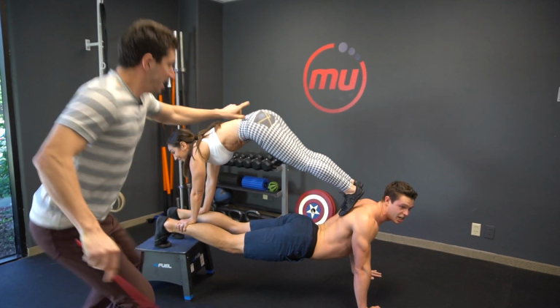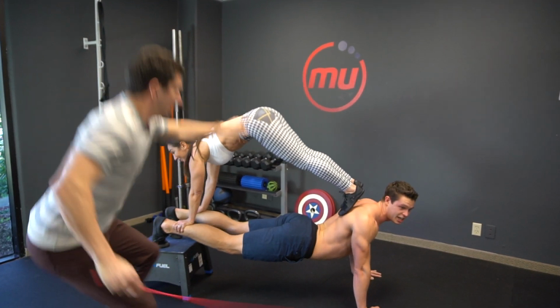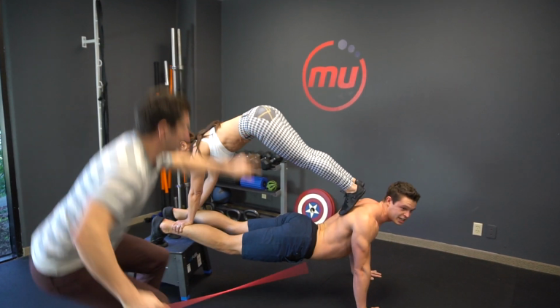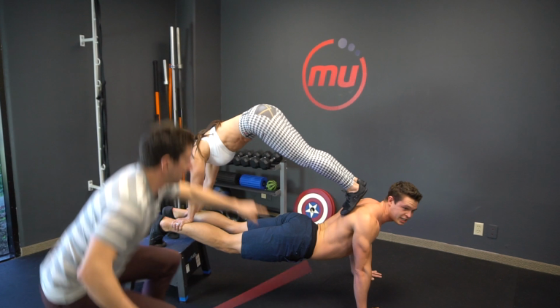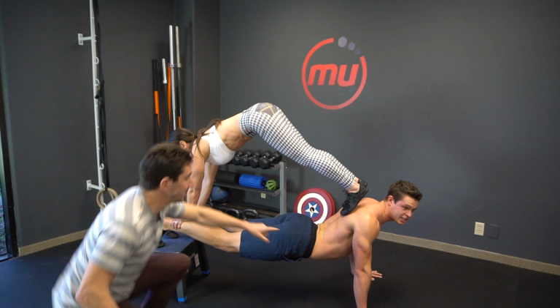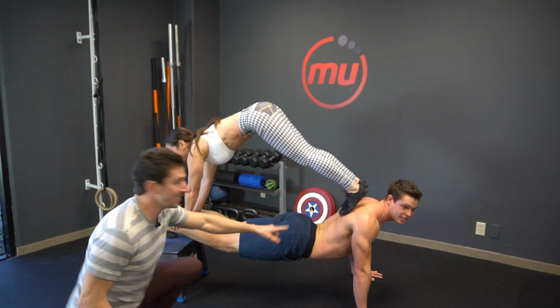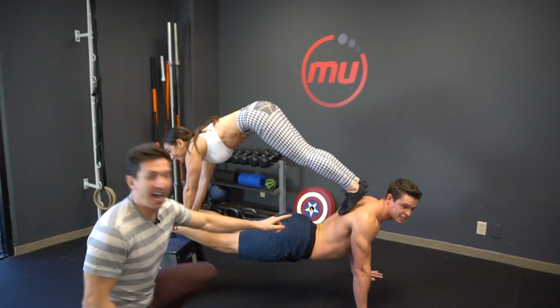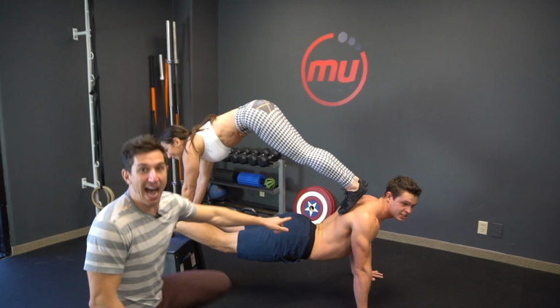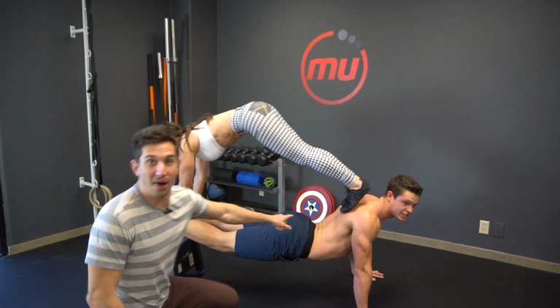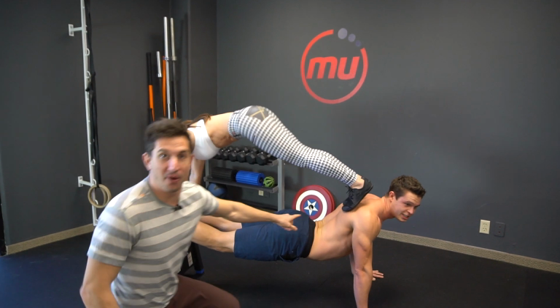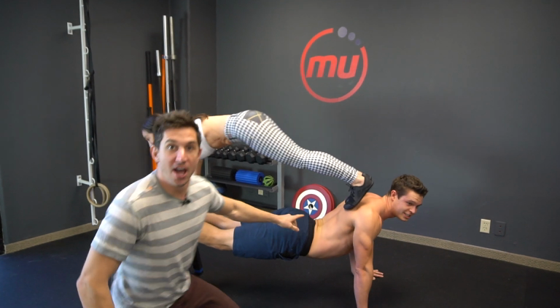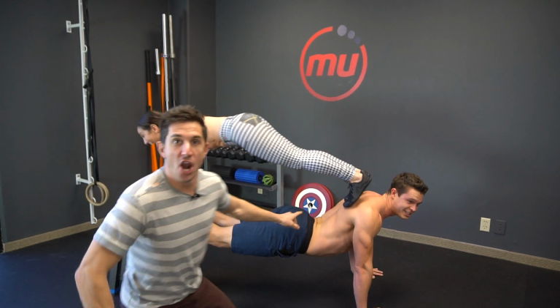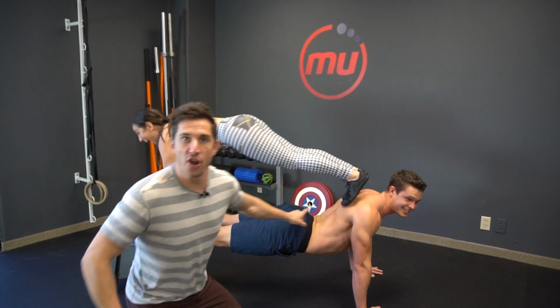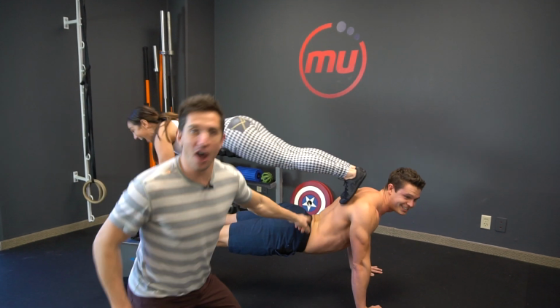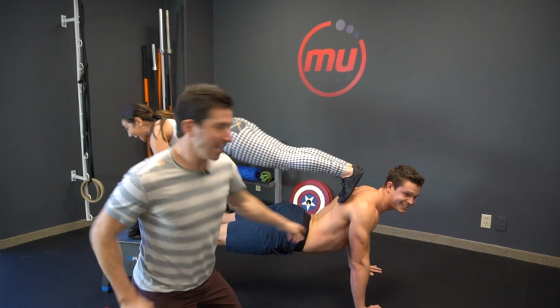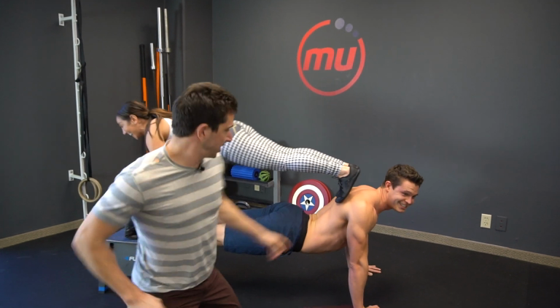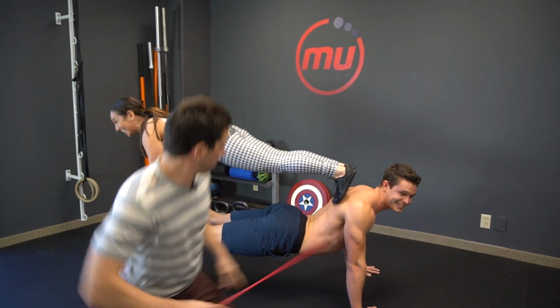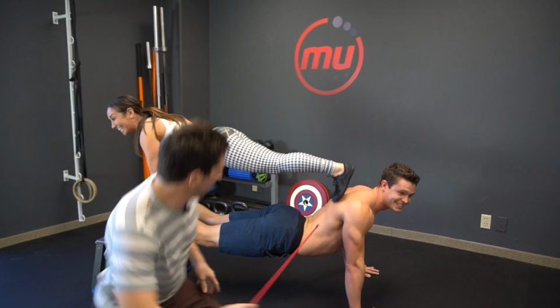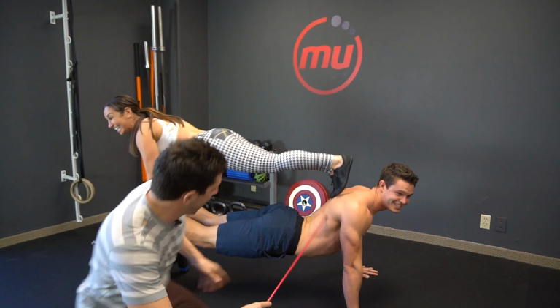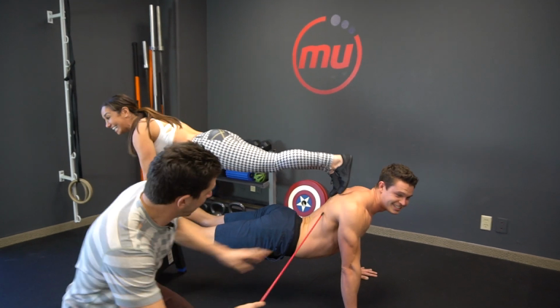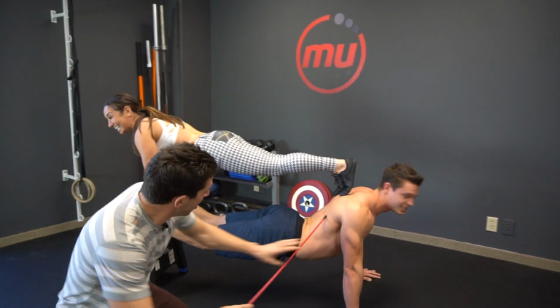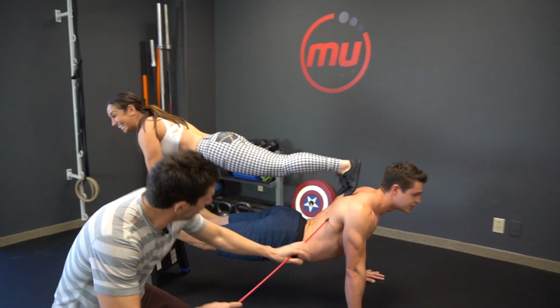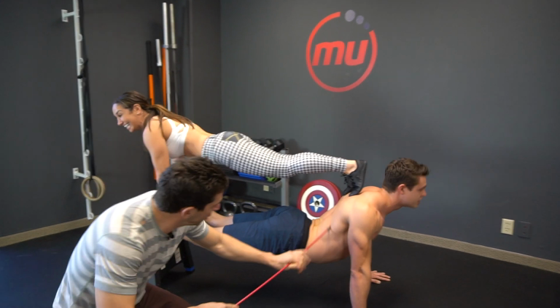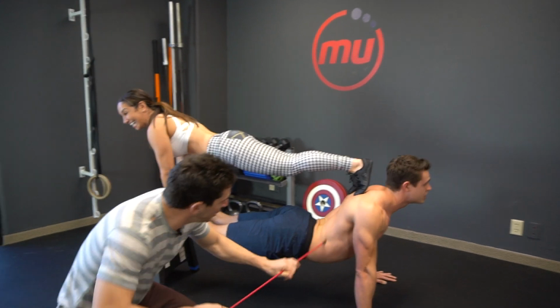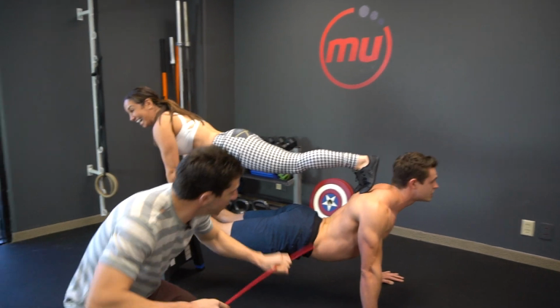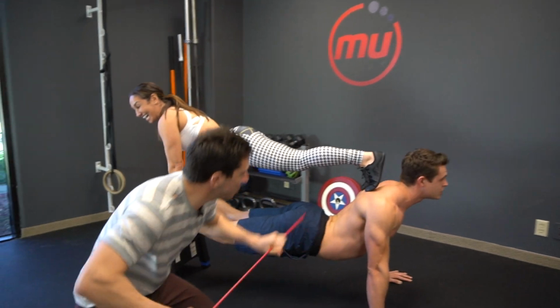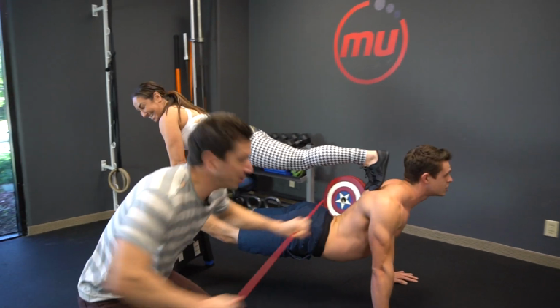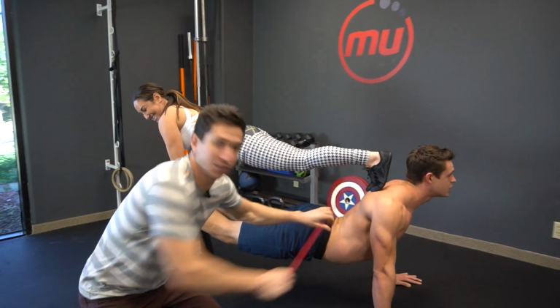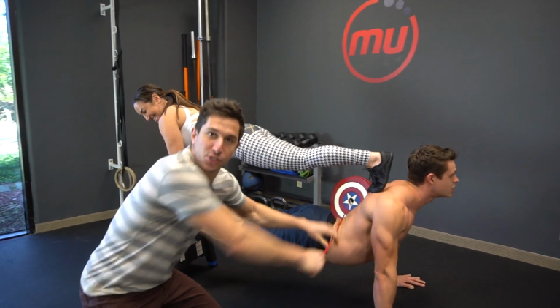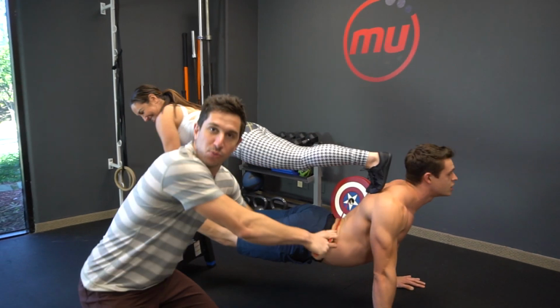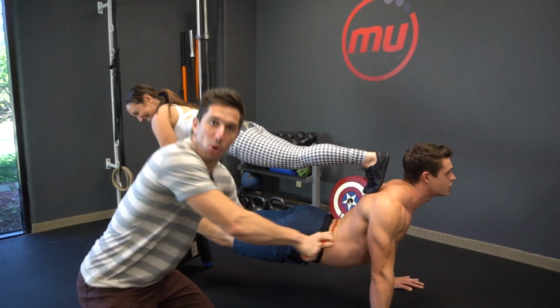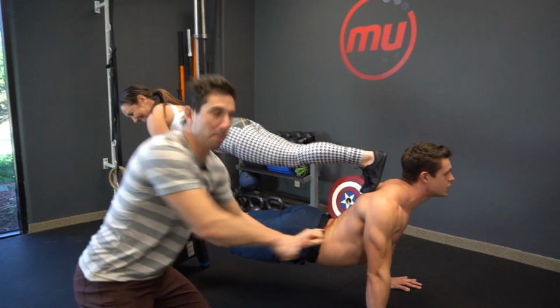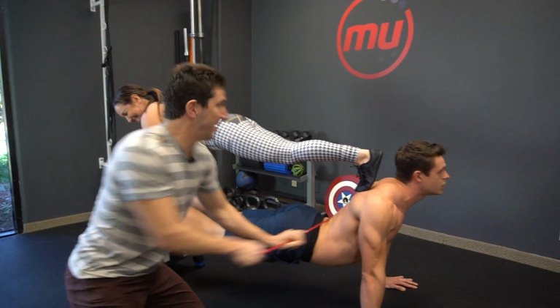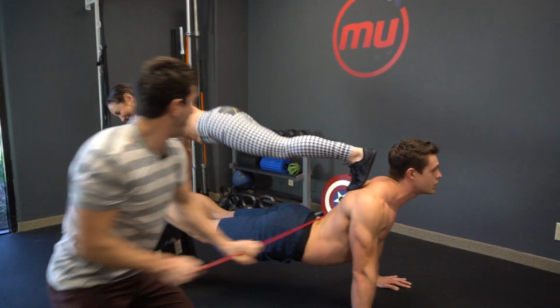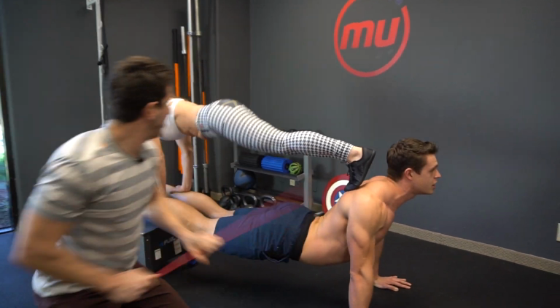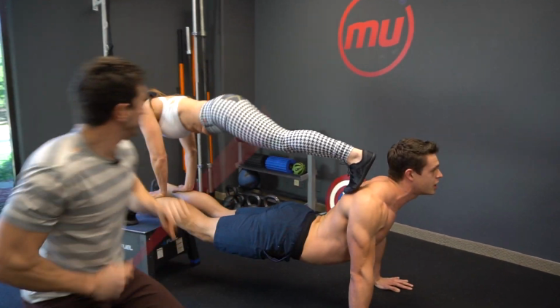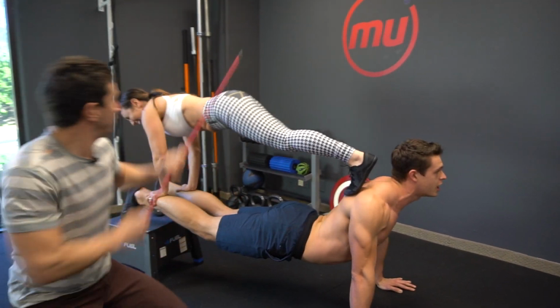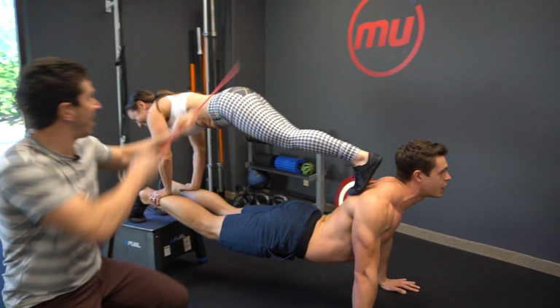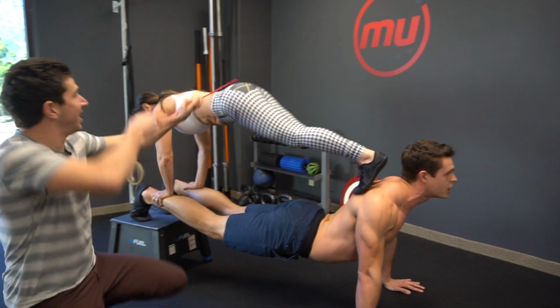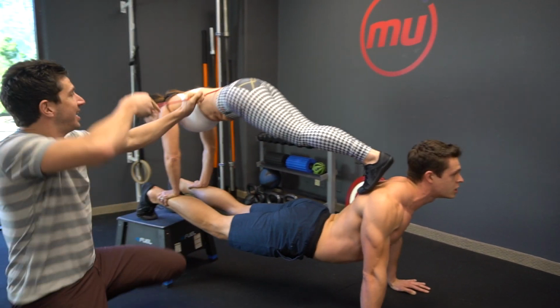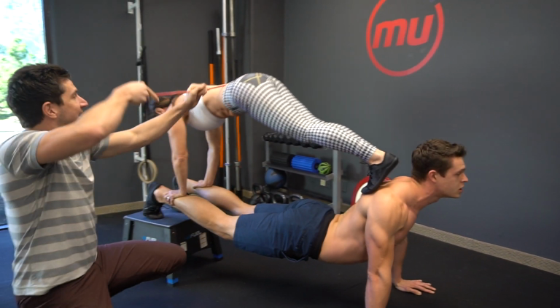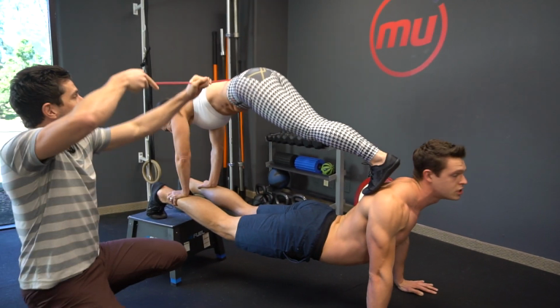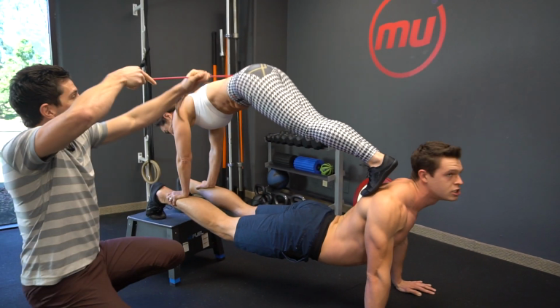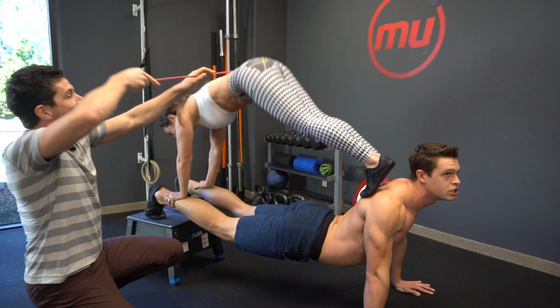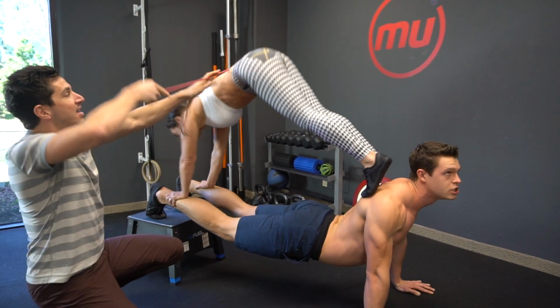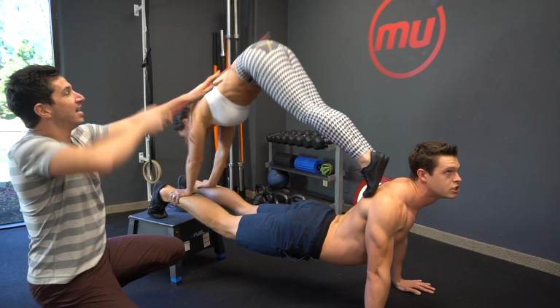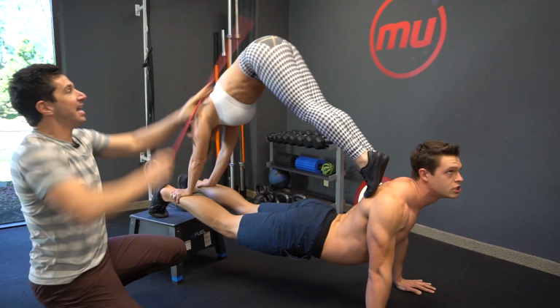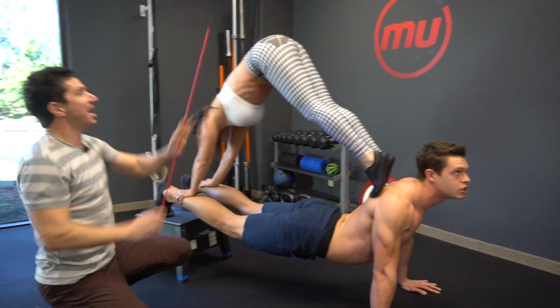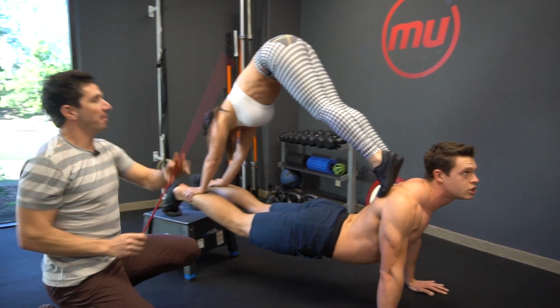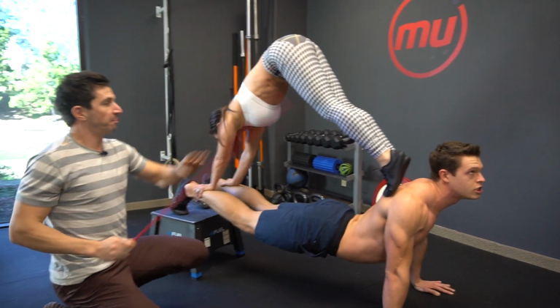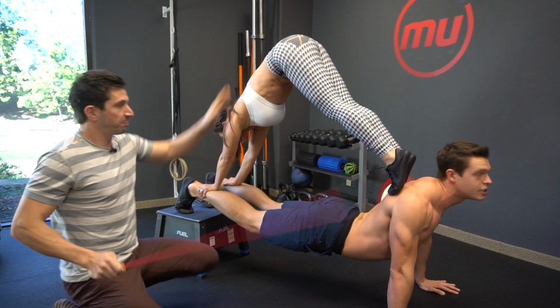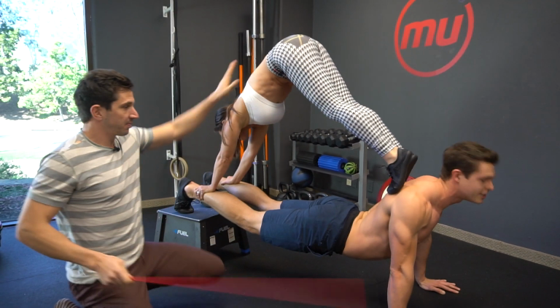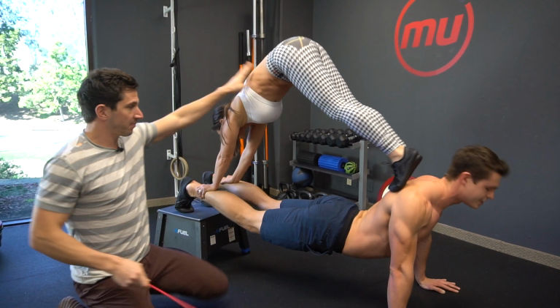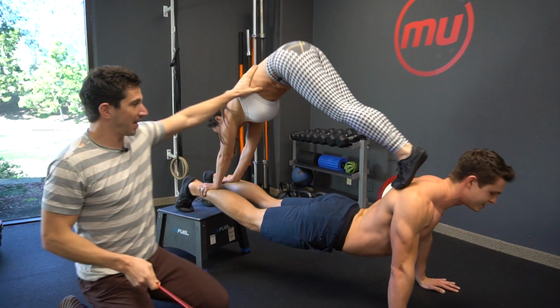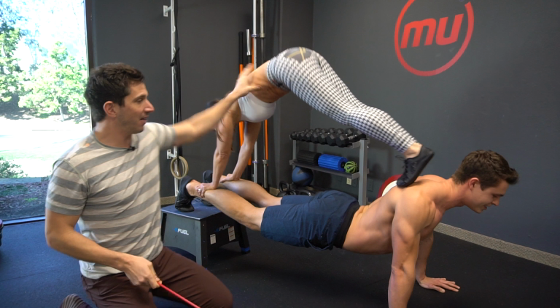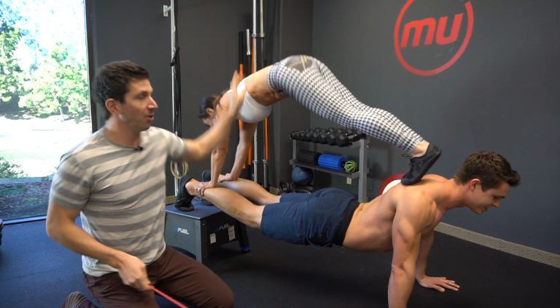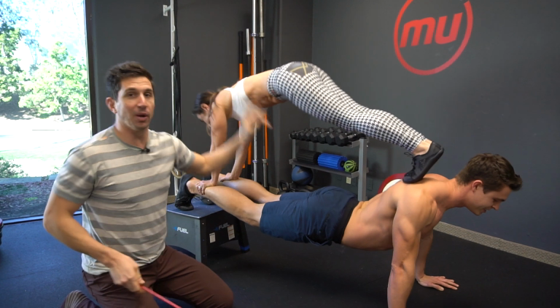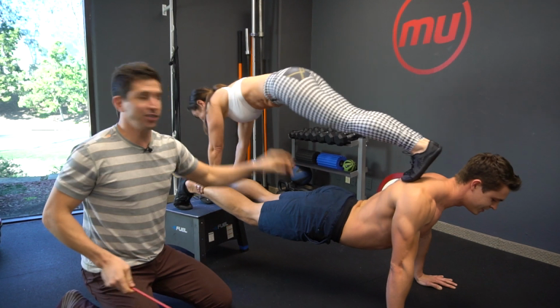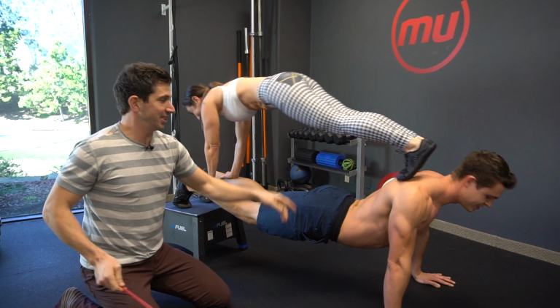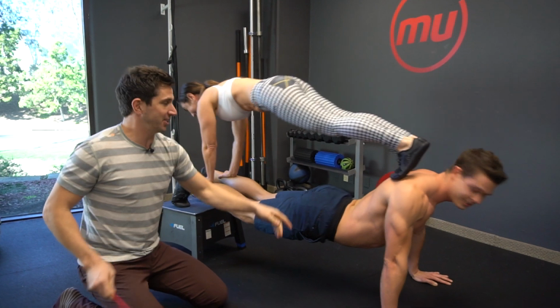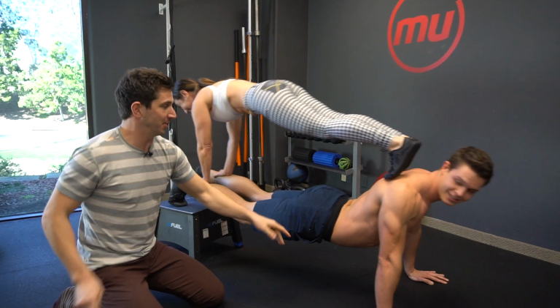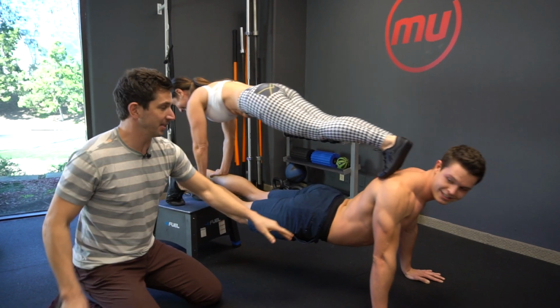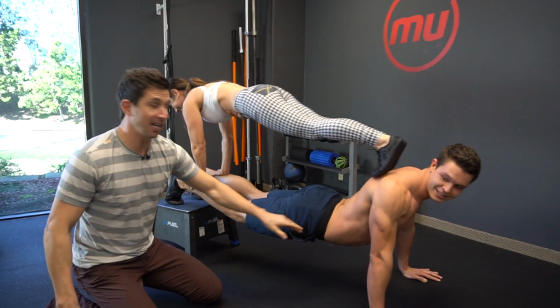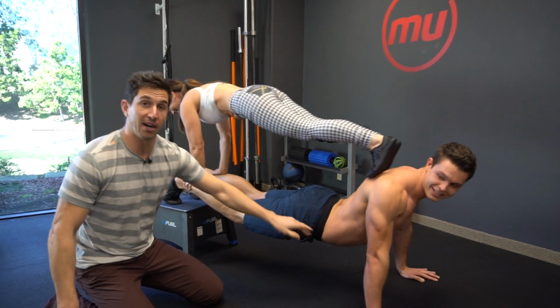This is how not to plank. Huge swooping arch right here. I don't know what she's doing there.